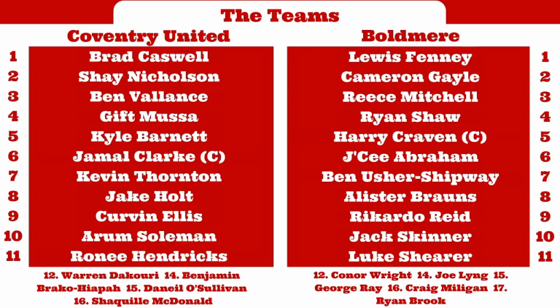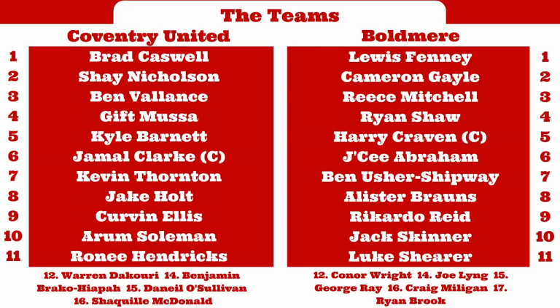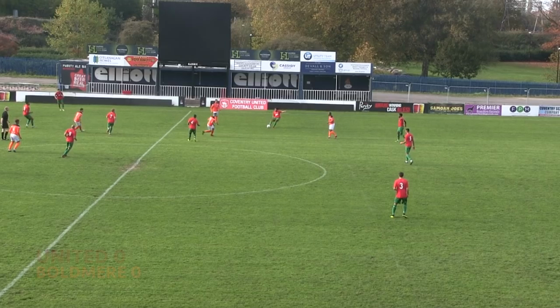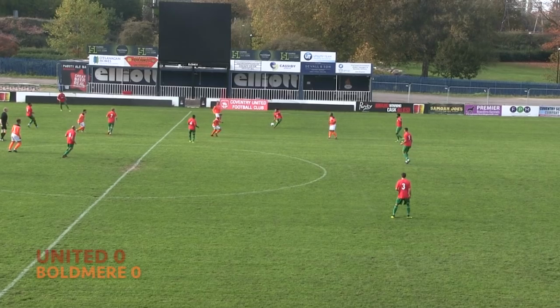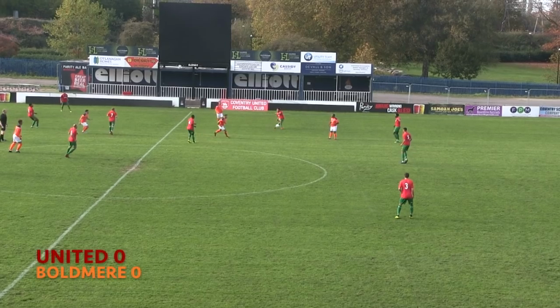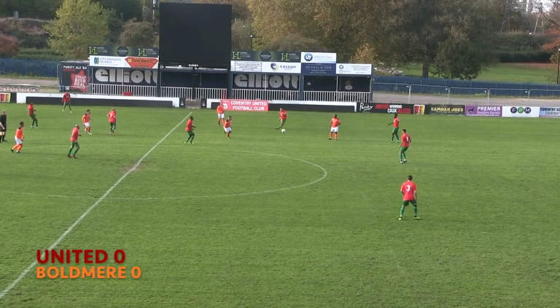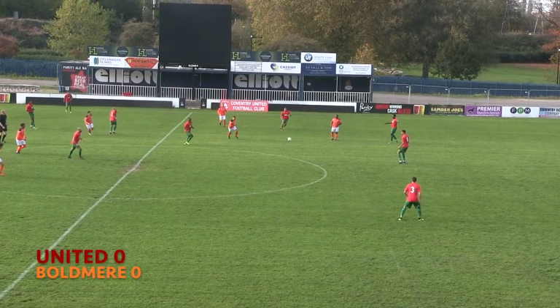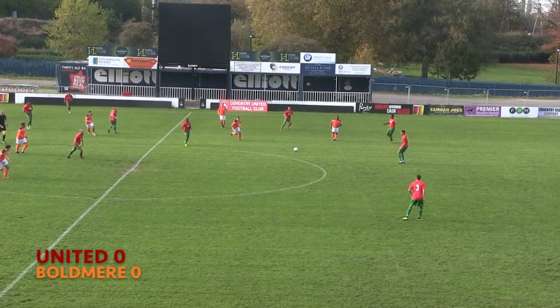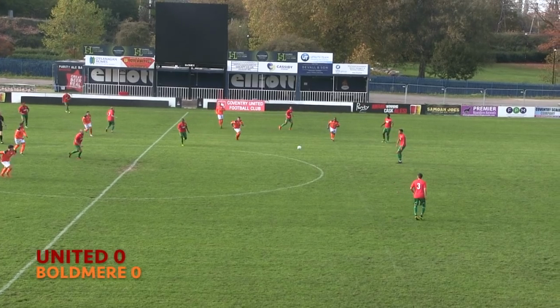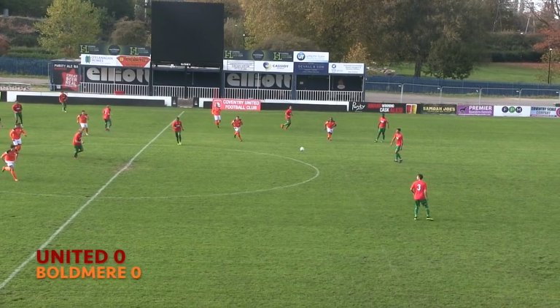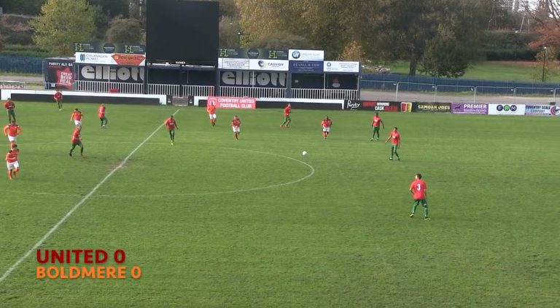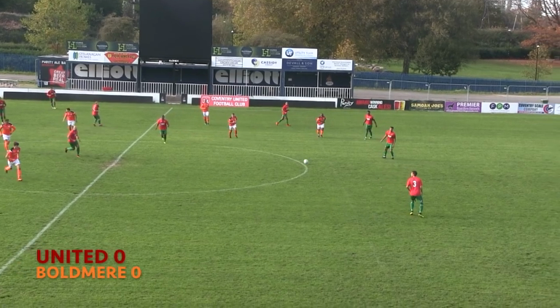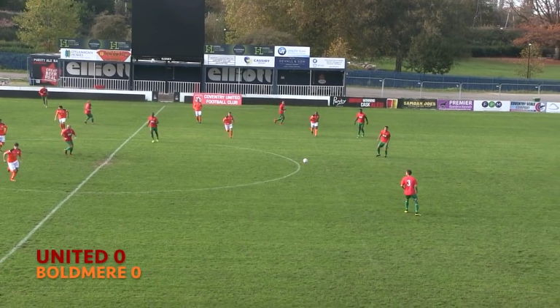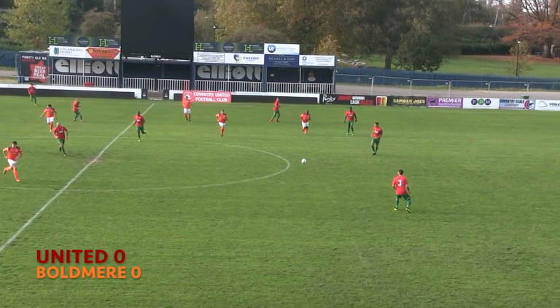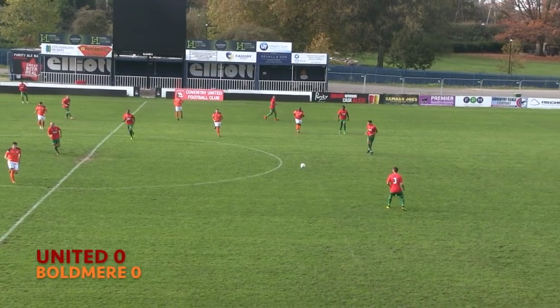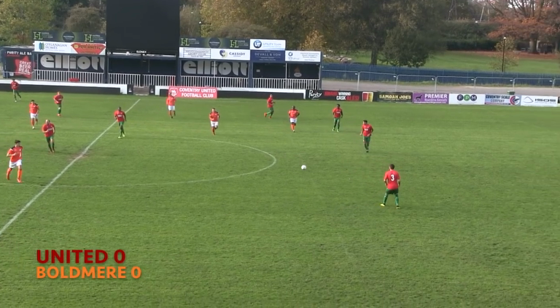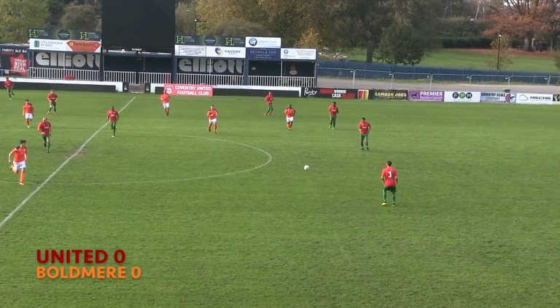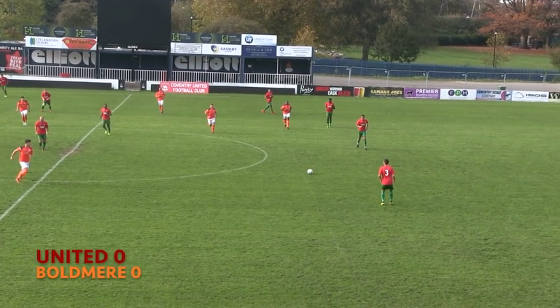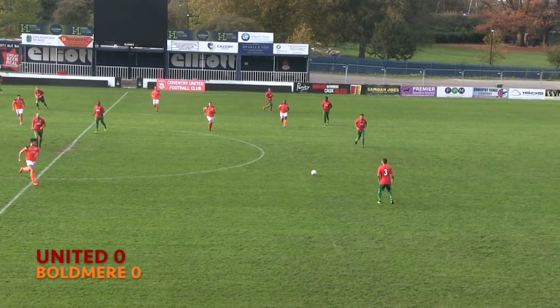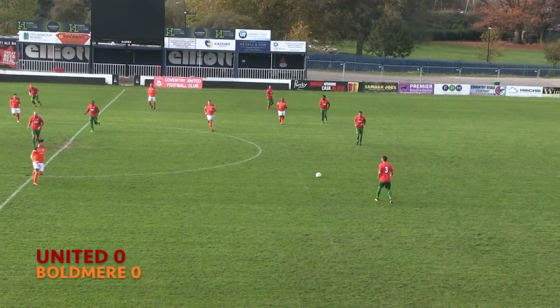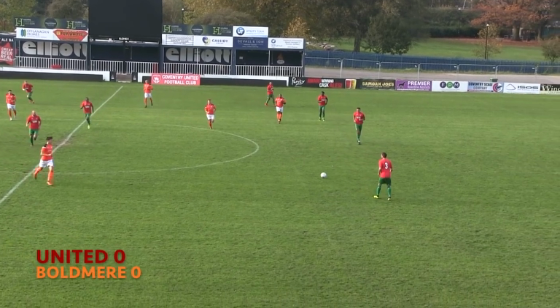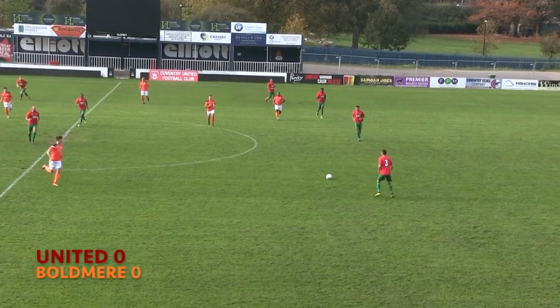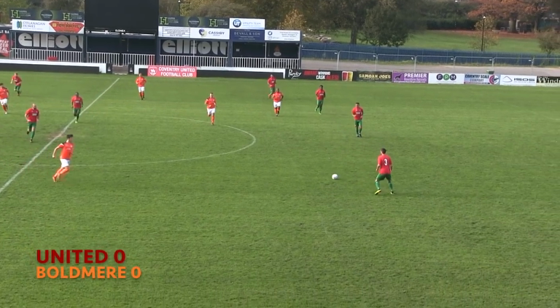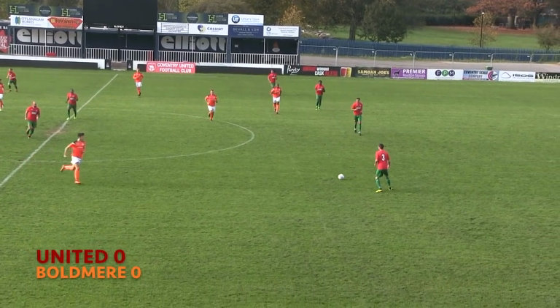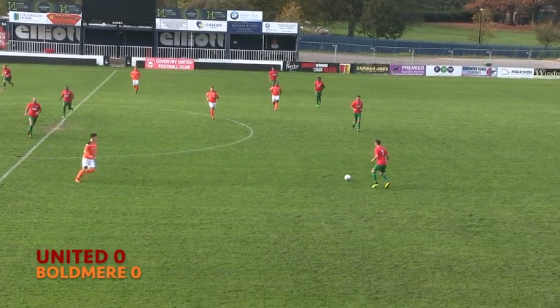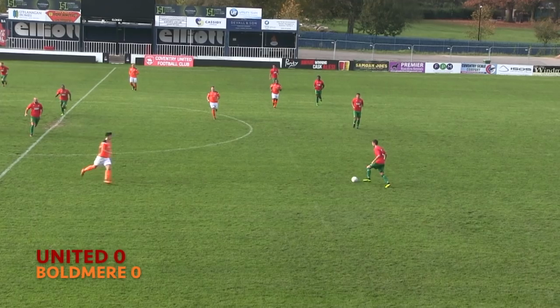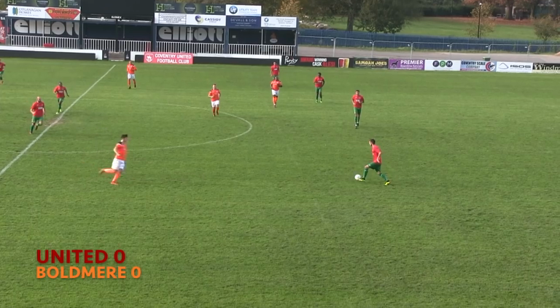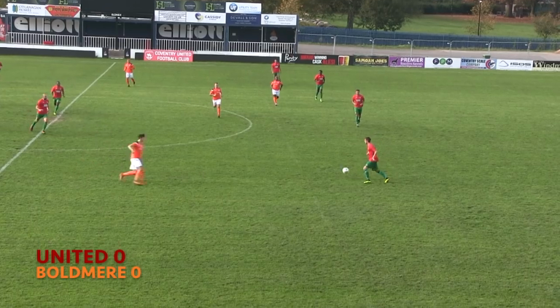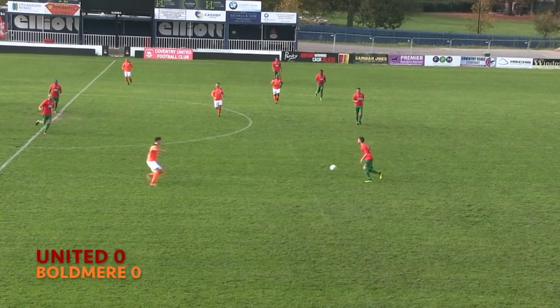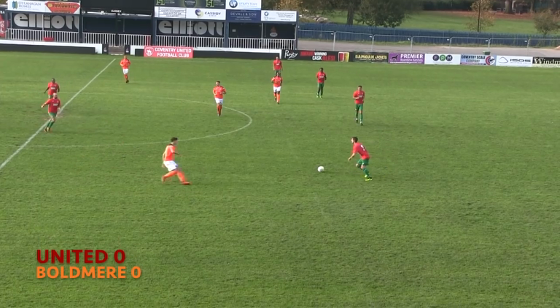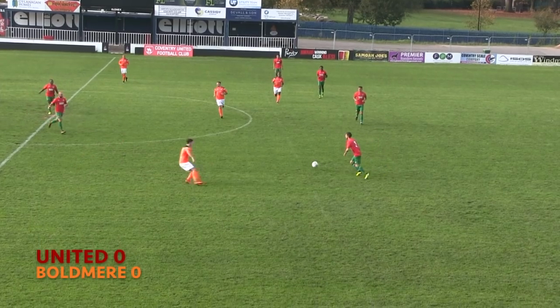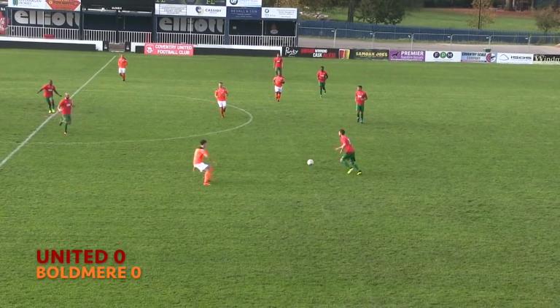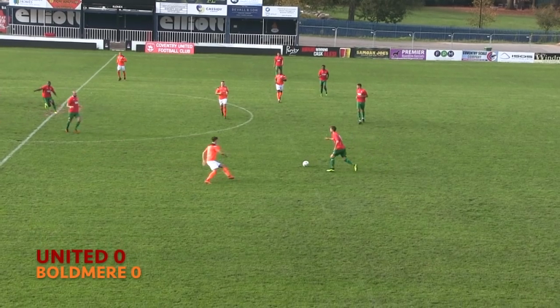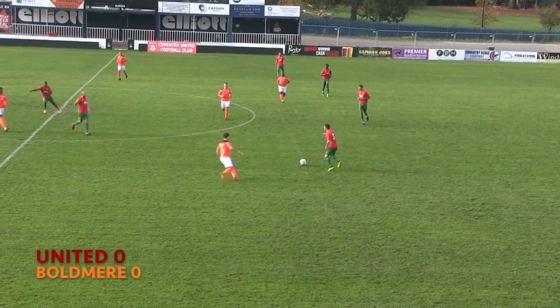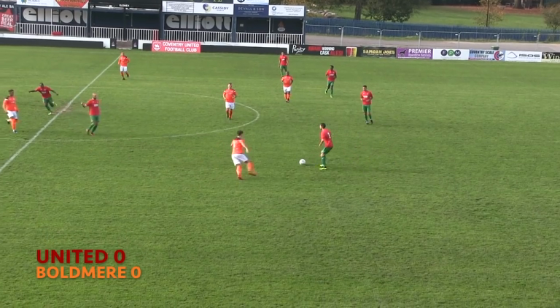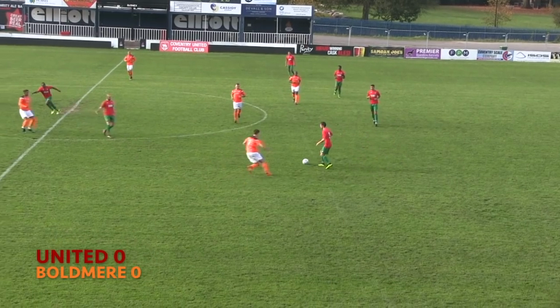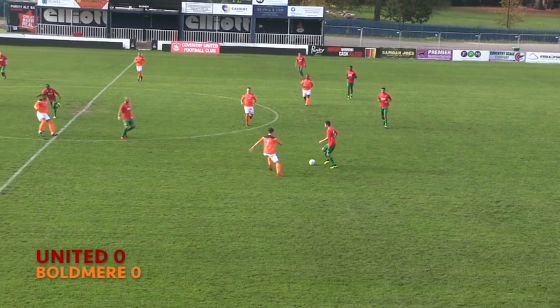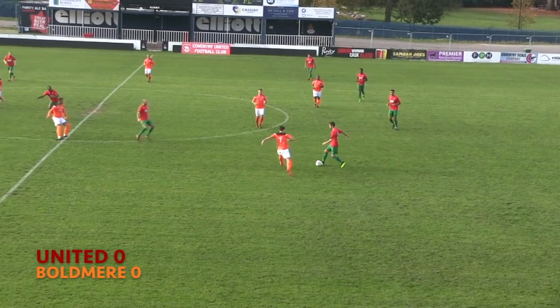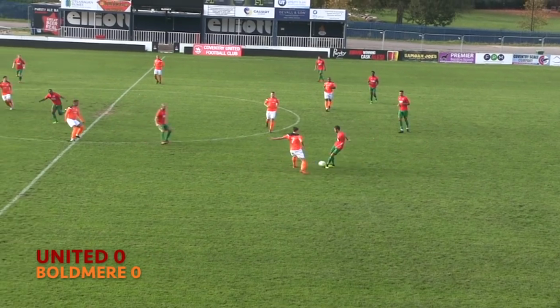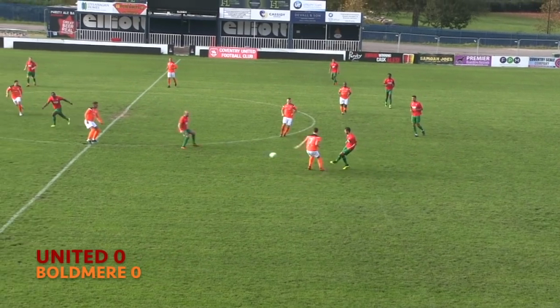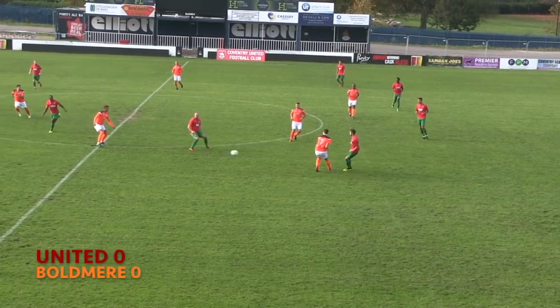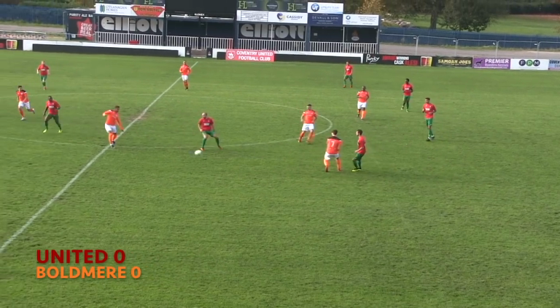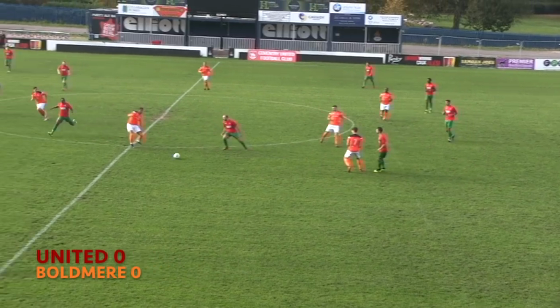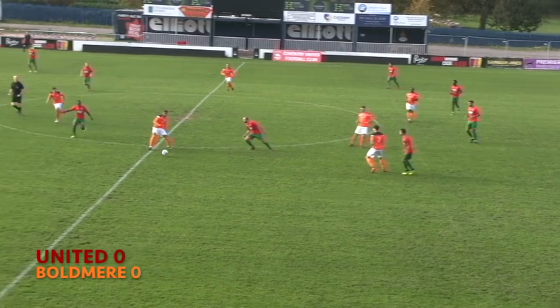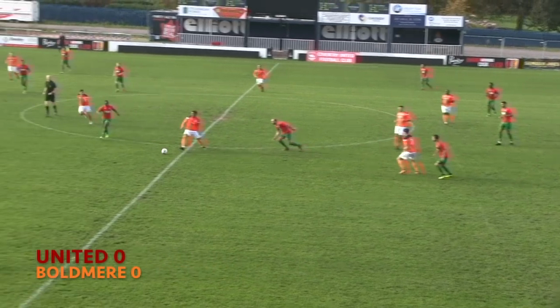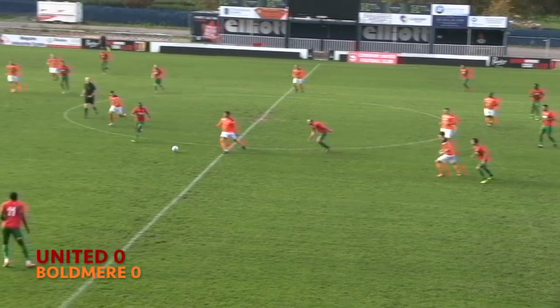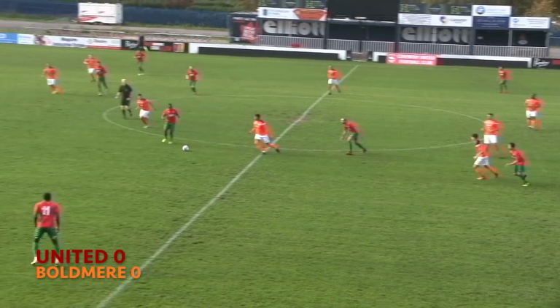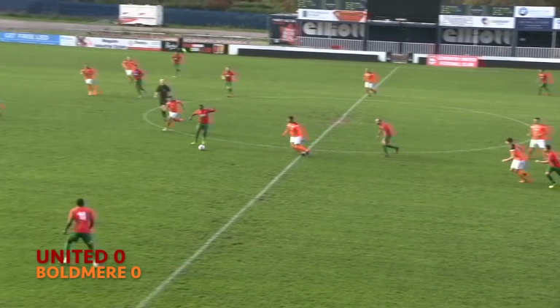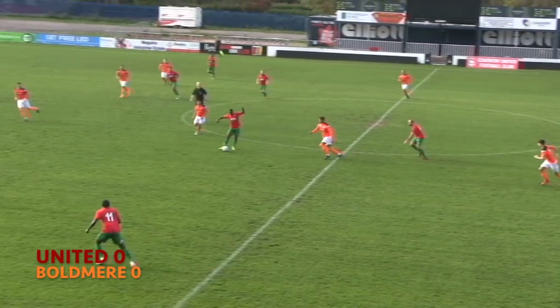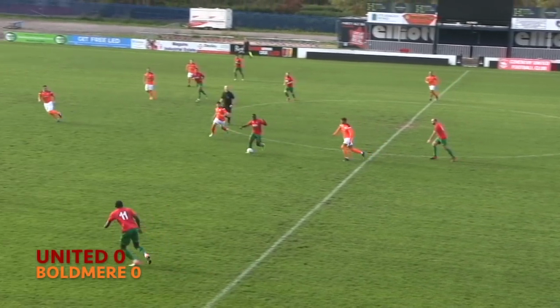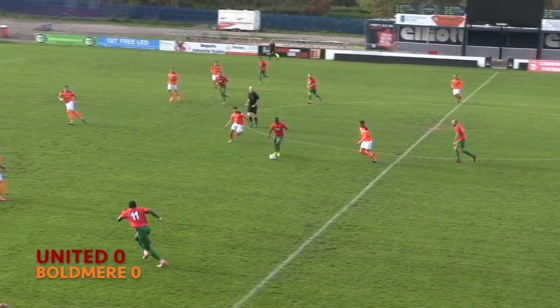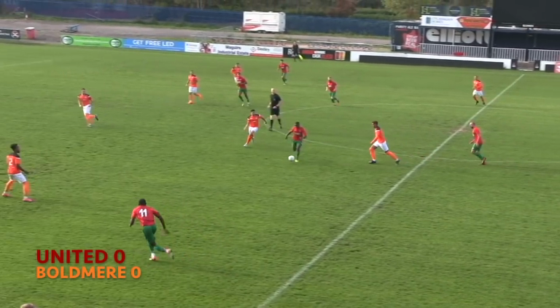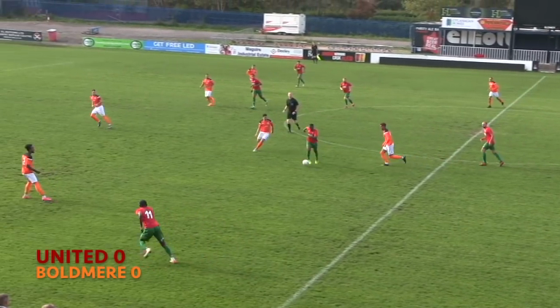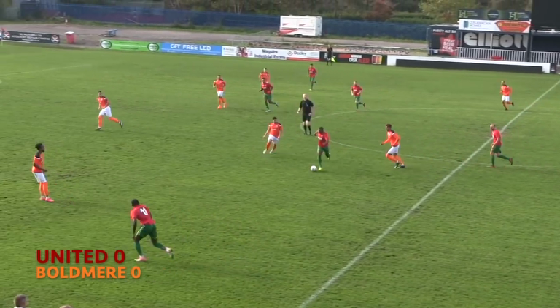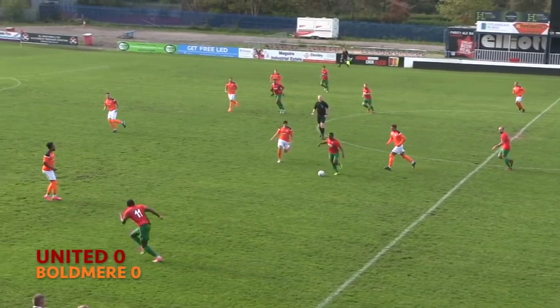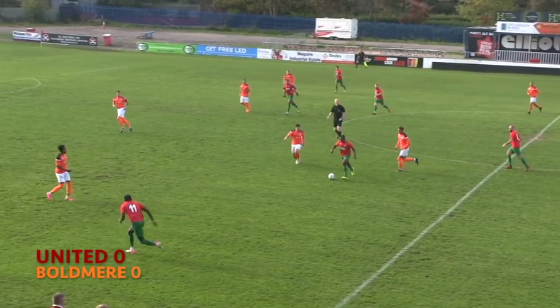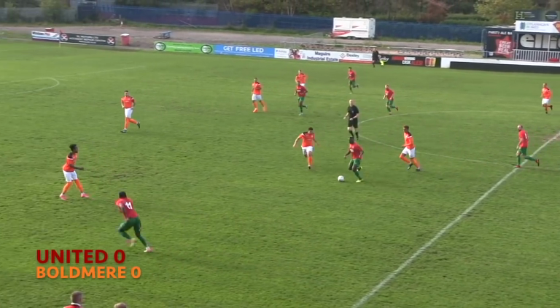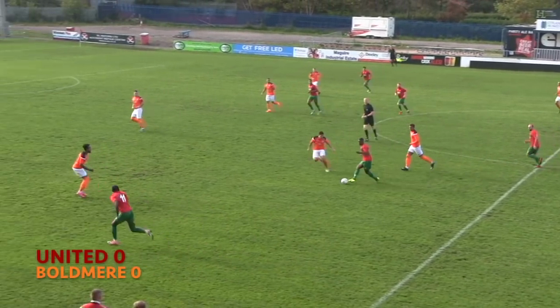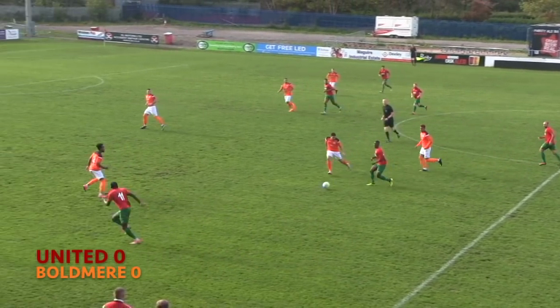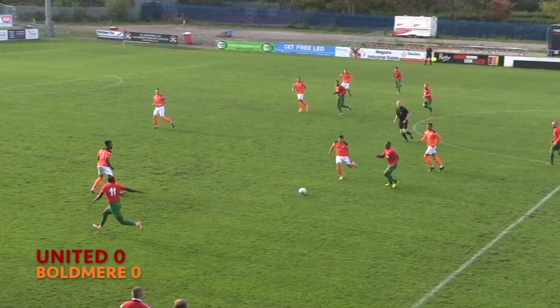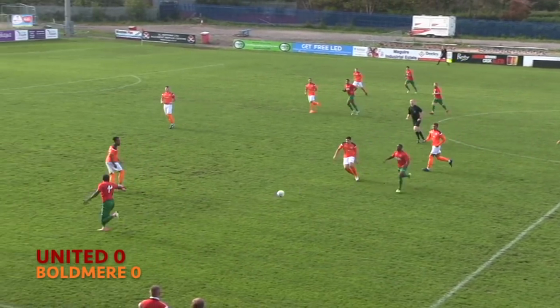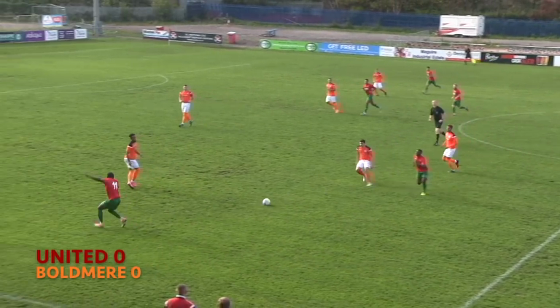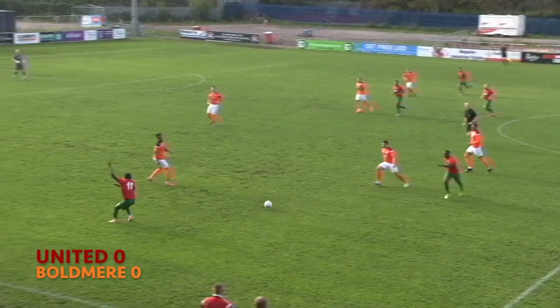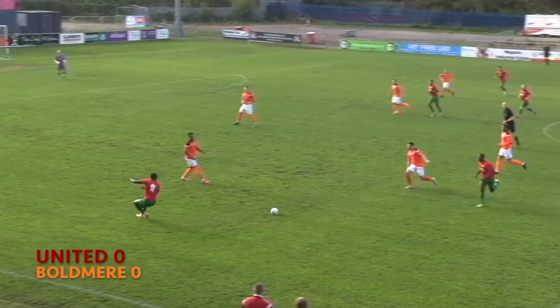Today's match at the Butts Park Arena sees Coventry United host Boldmere St Michael's in the Total Motion Midland Football League Premier Division.